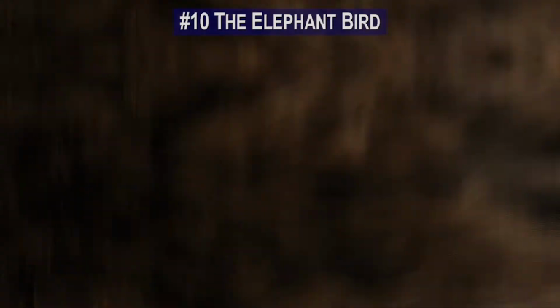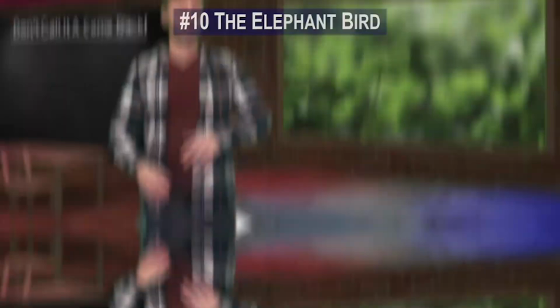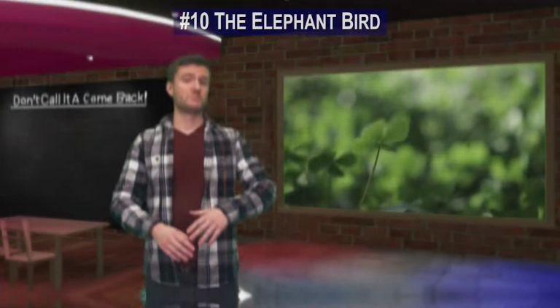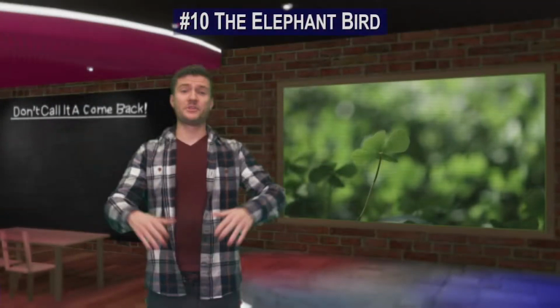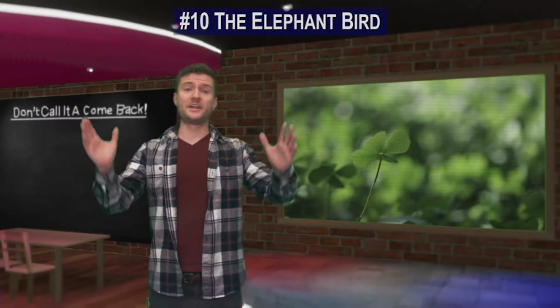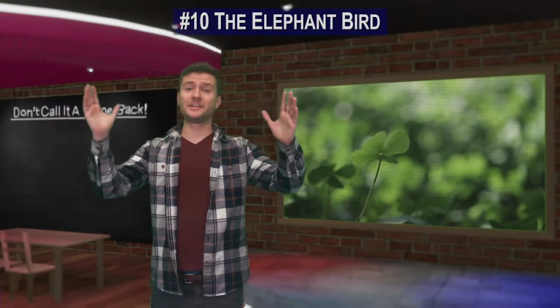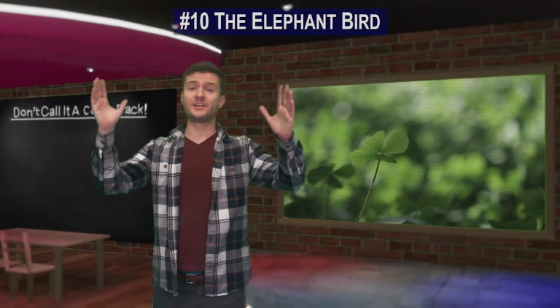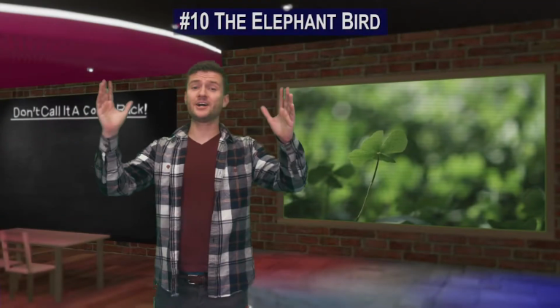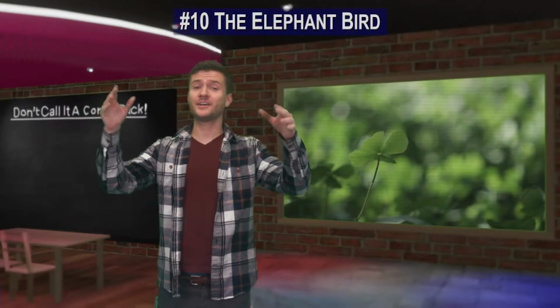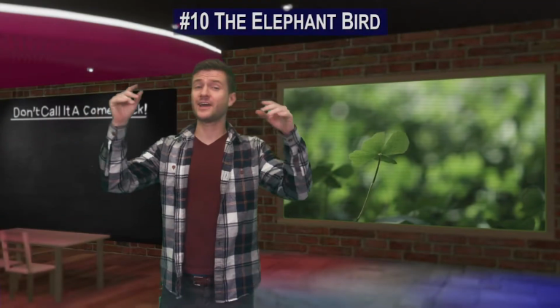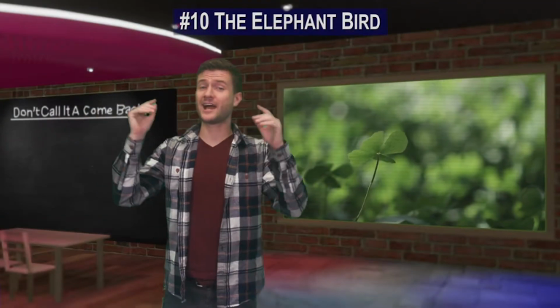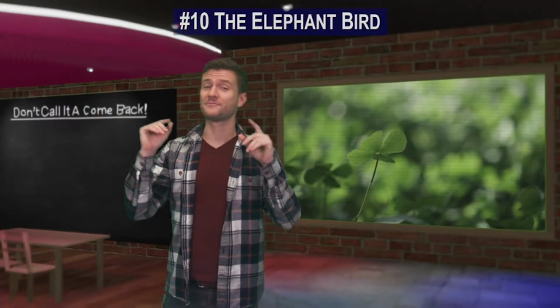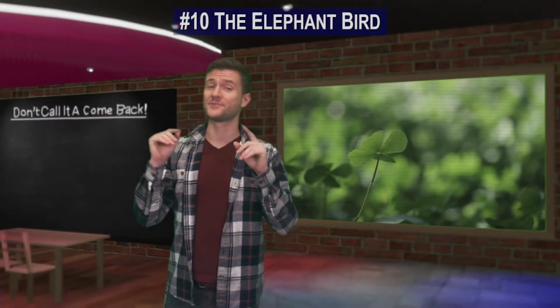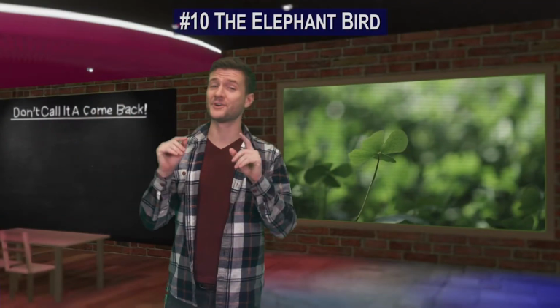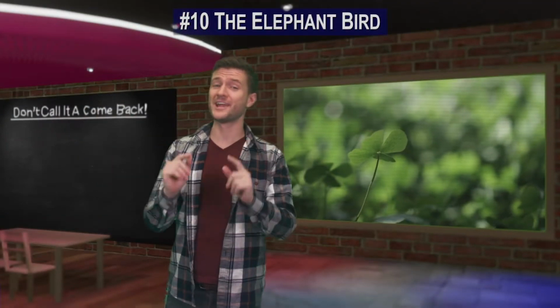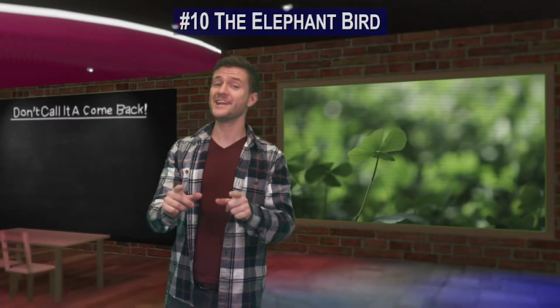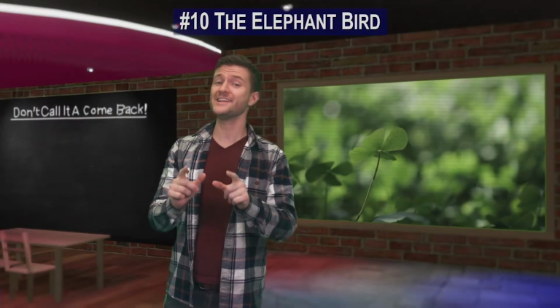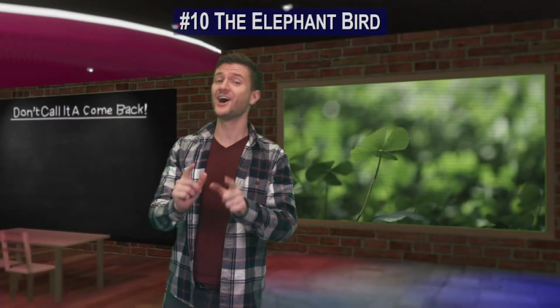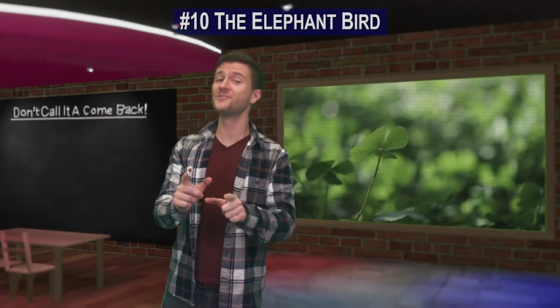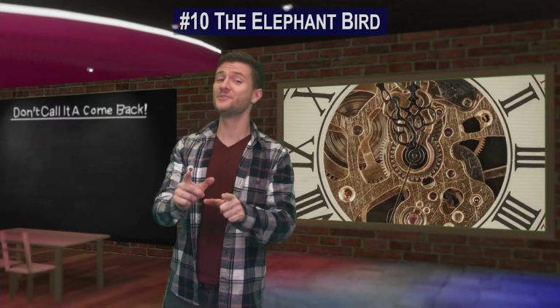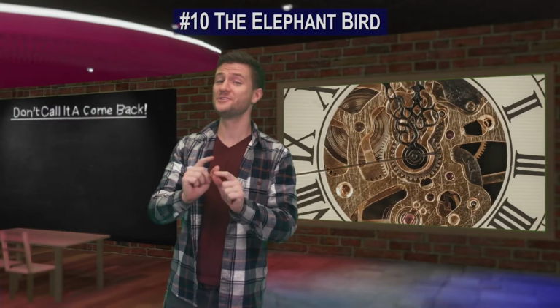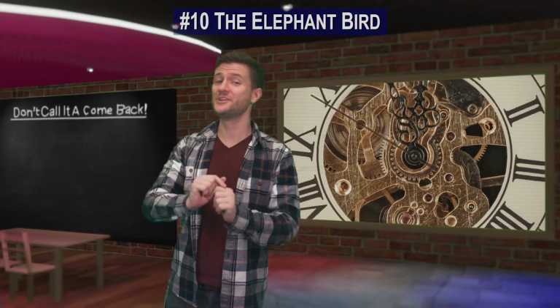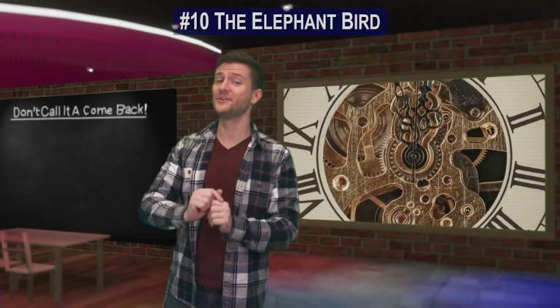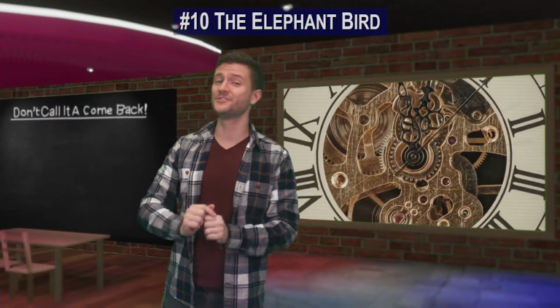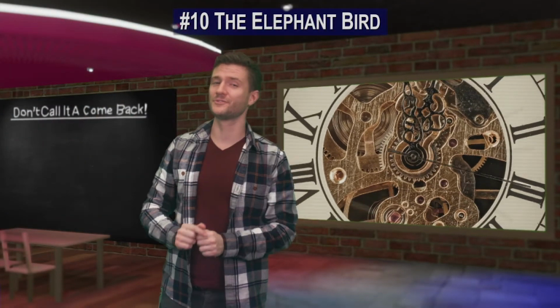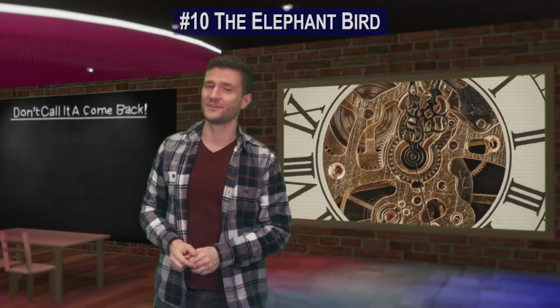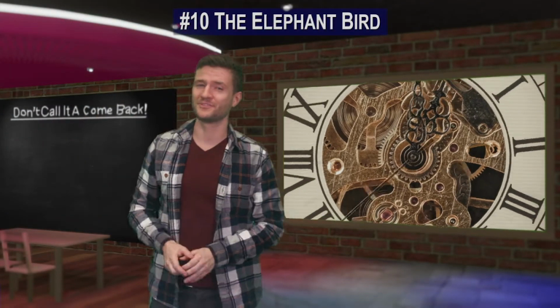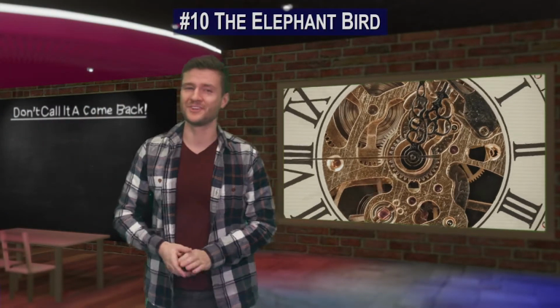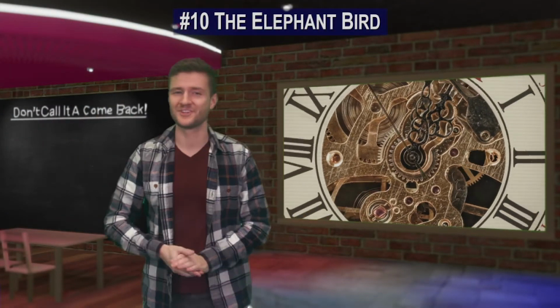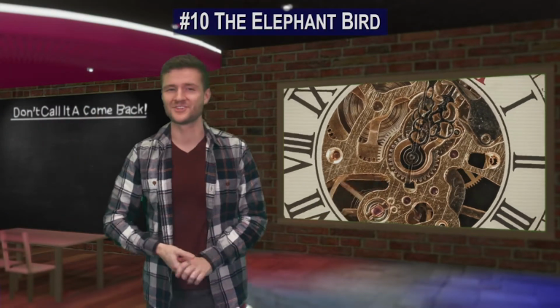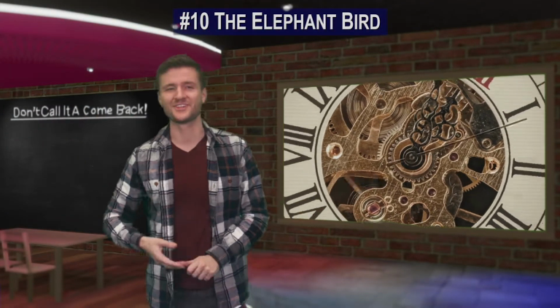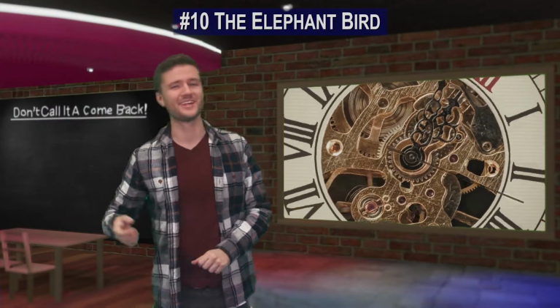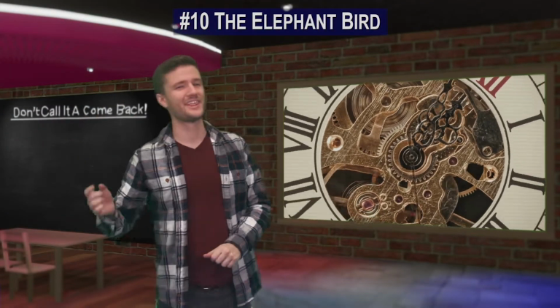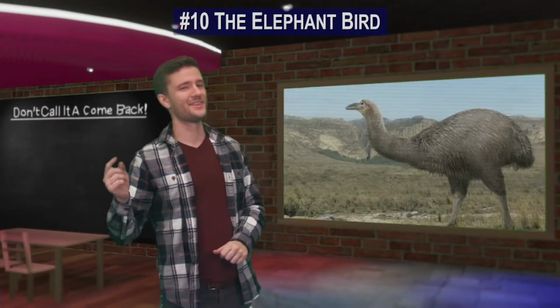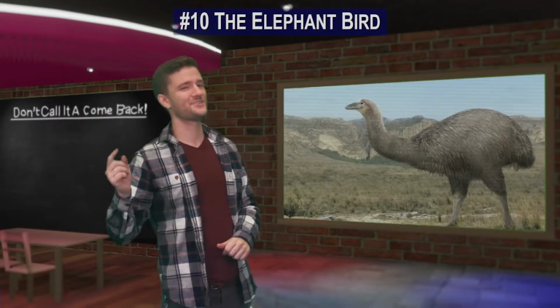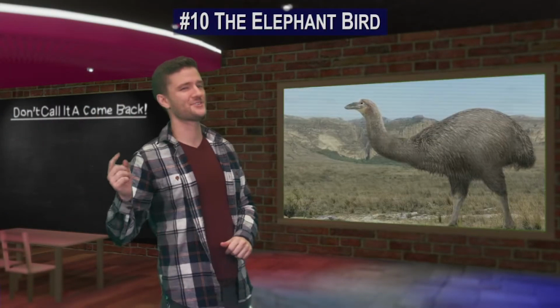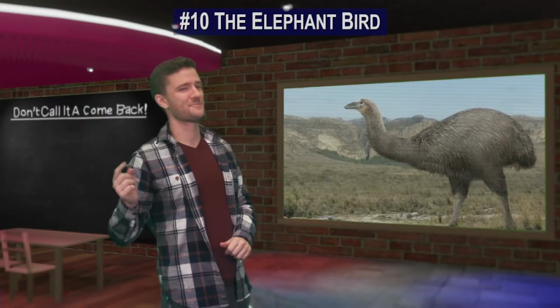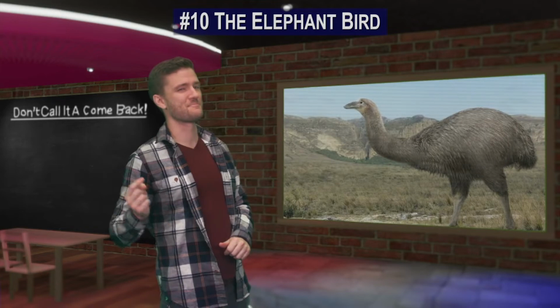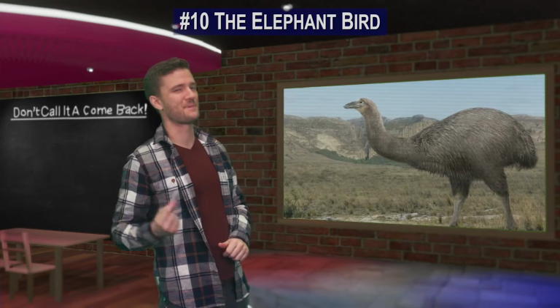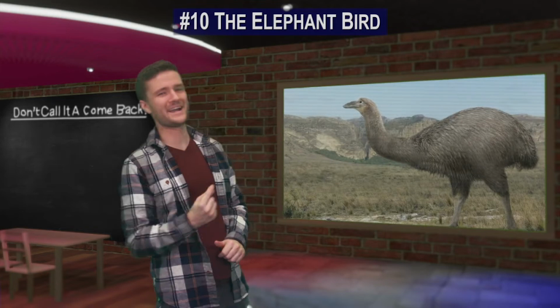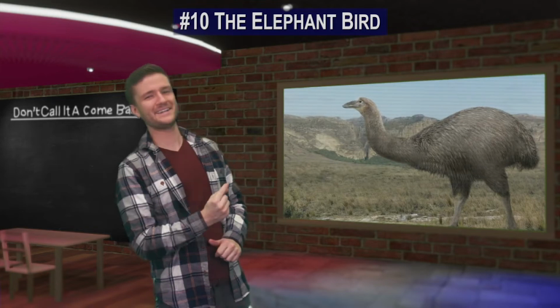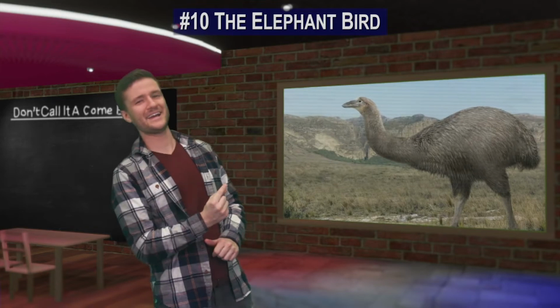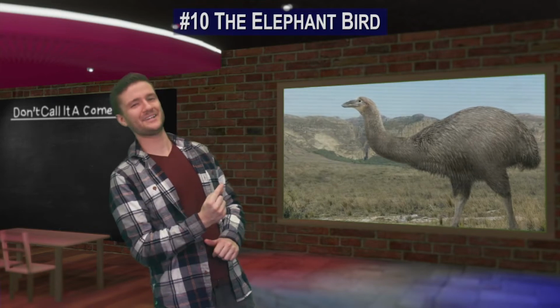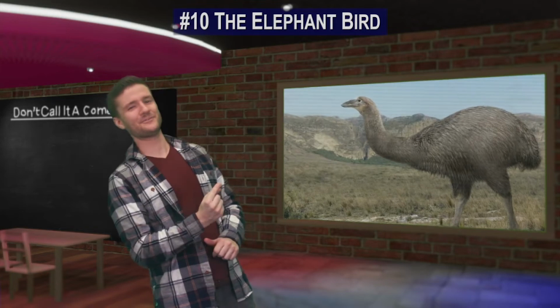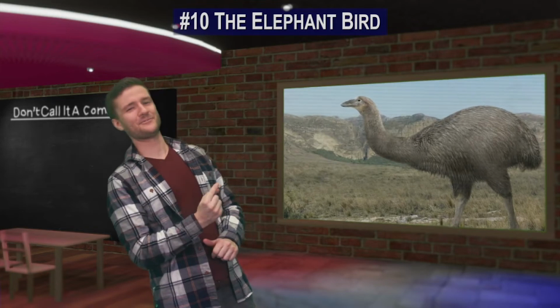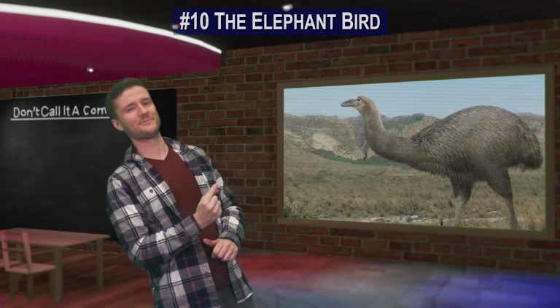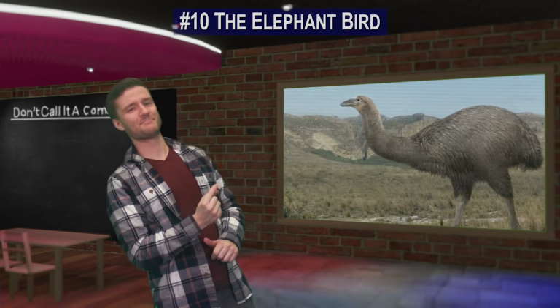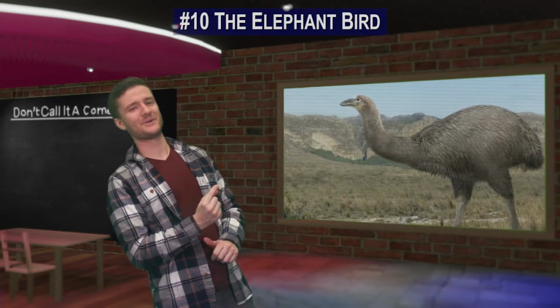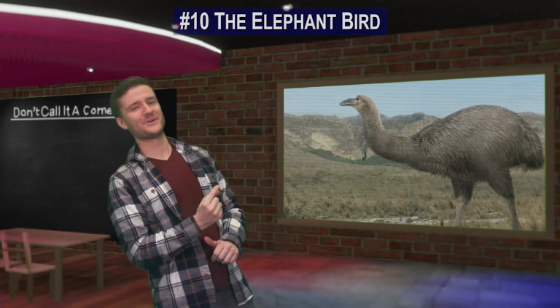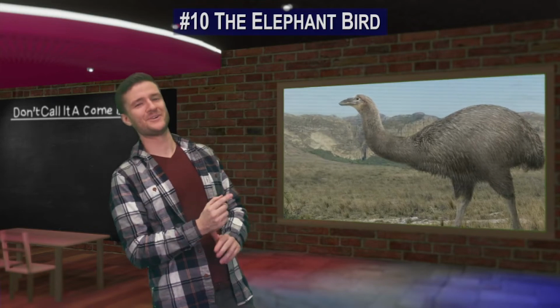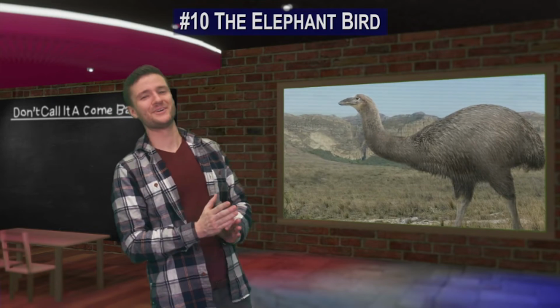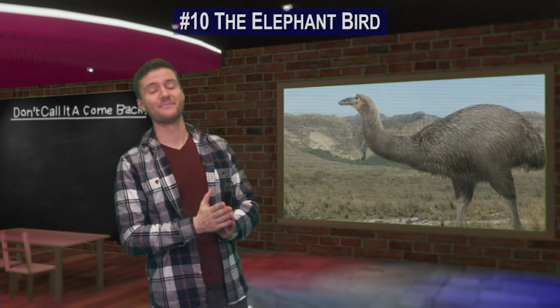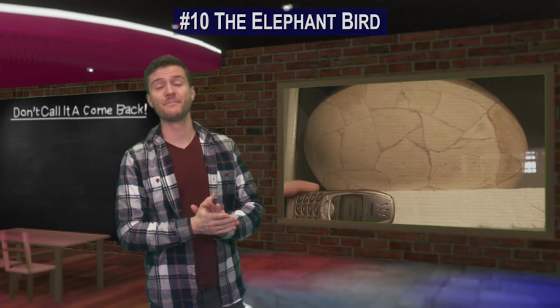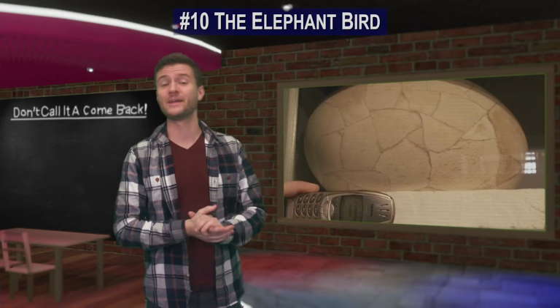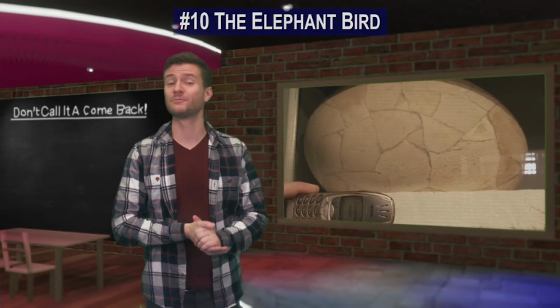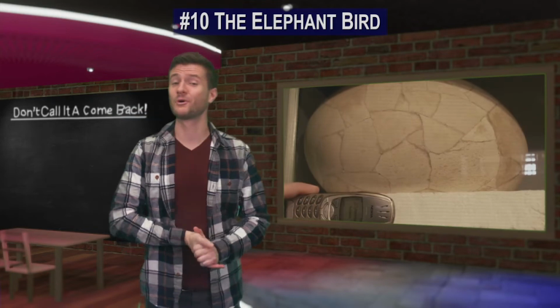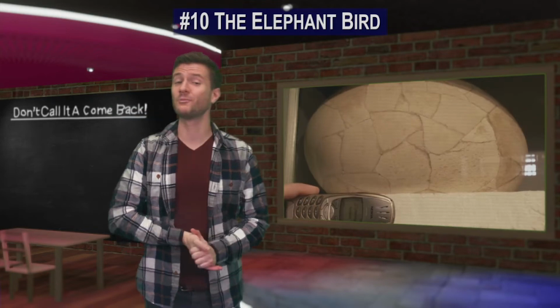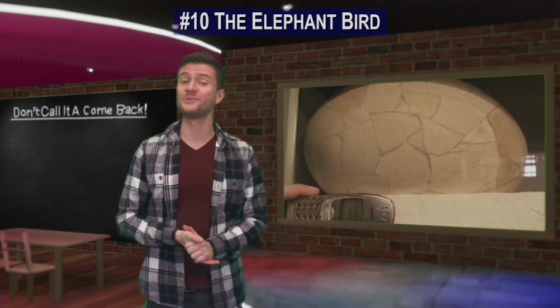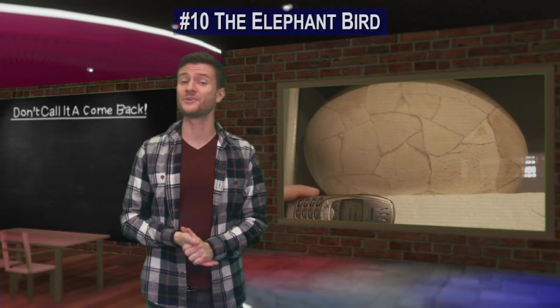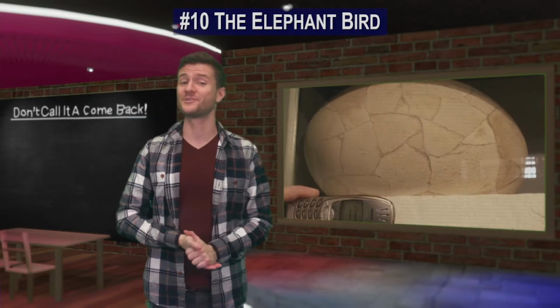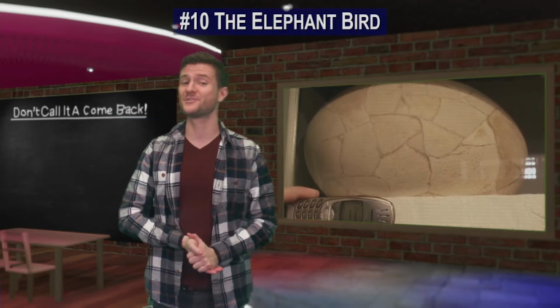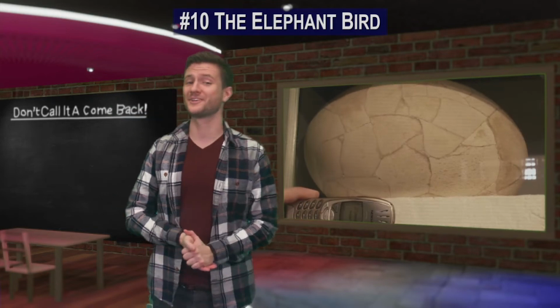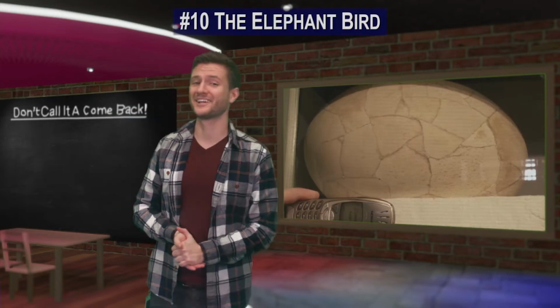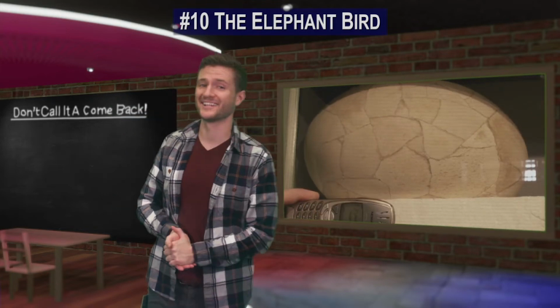With any luck, after 800 years of extinction, this mighty elephant bird may roam the earth again.